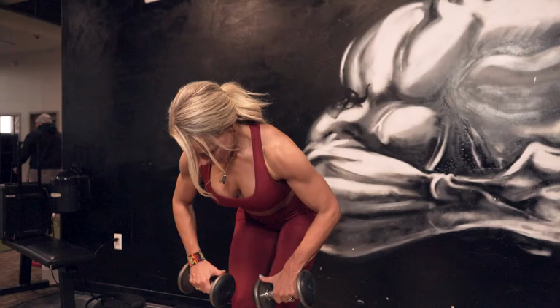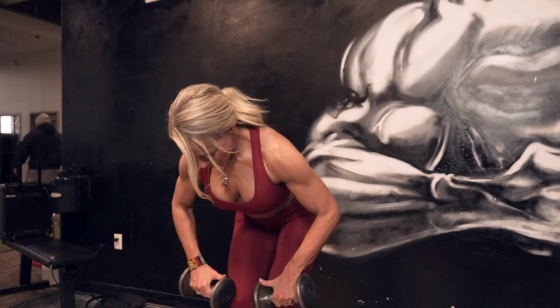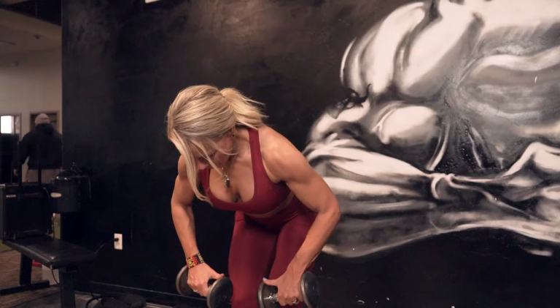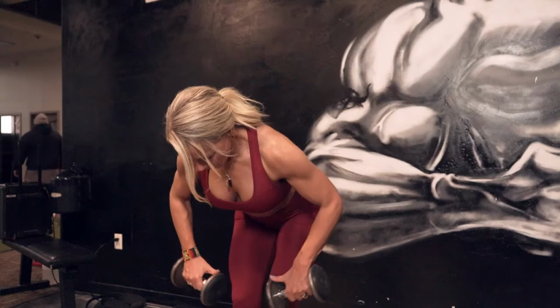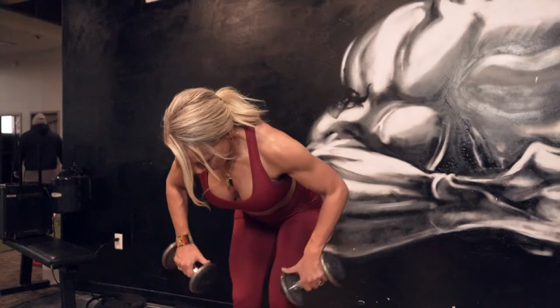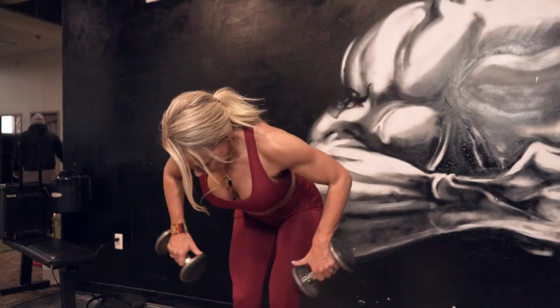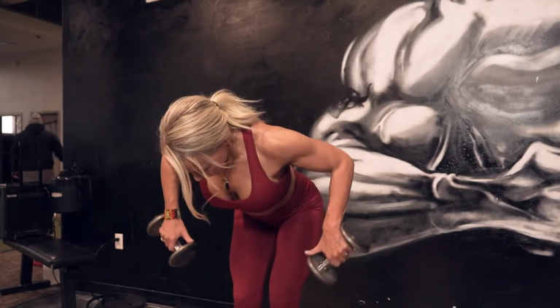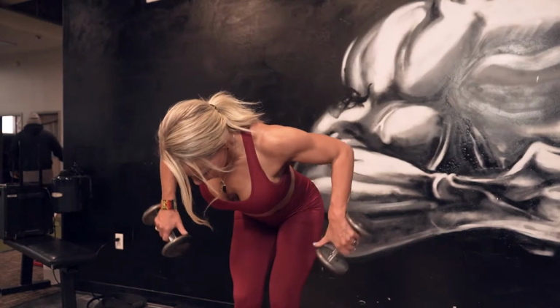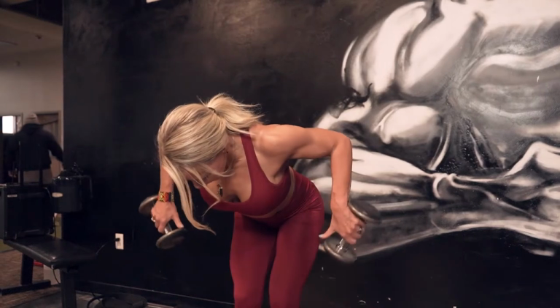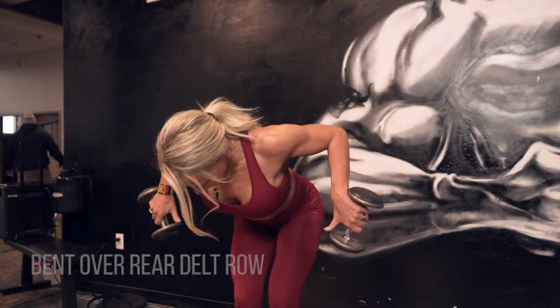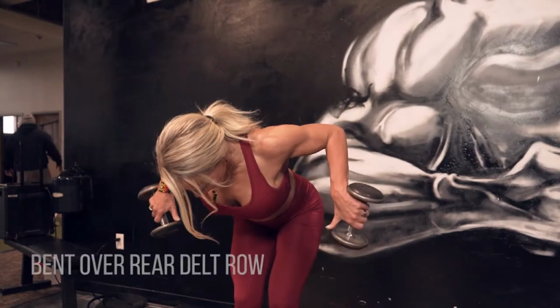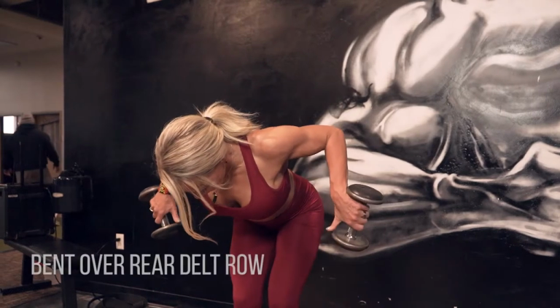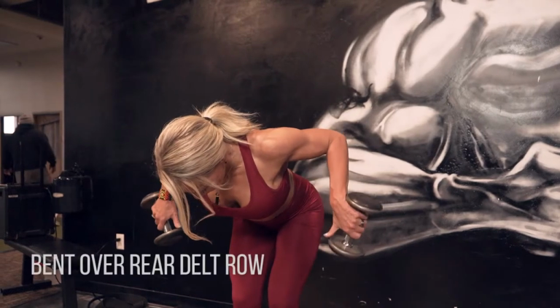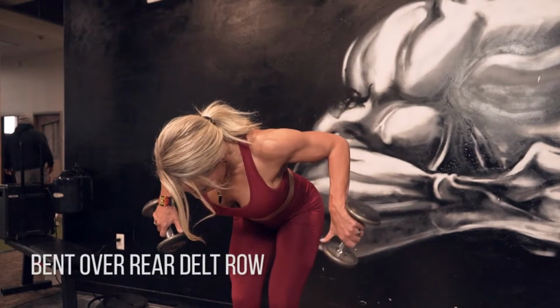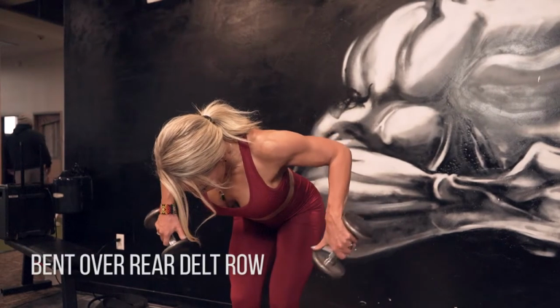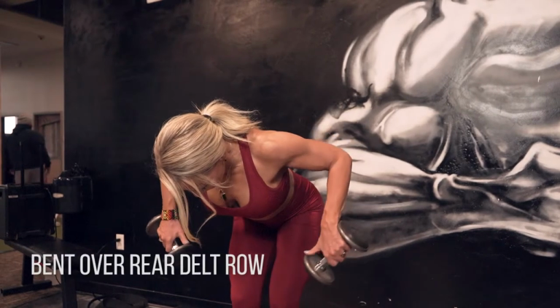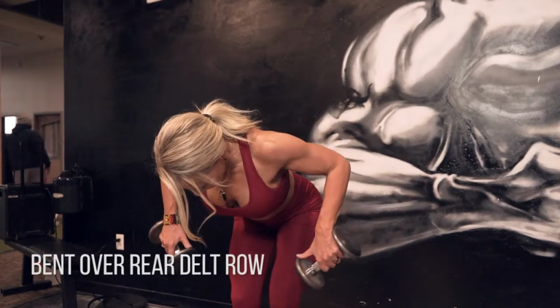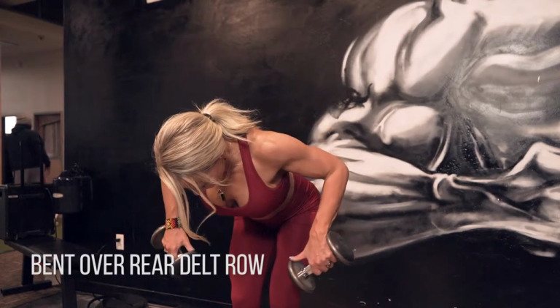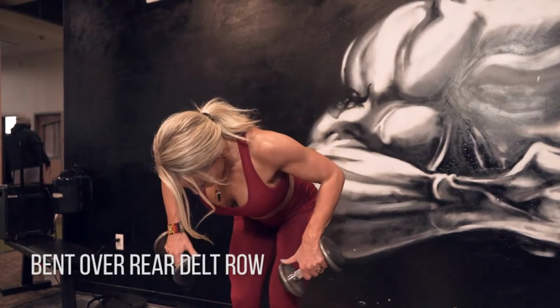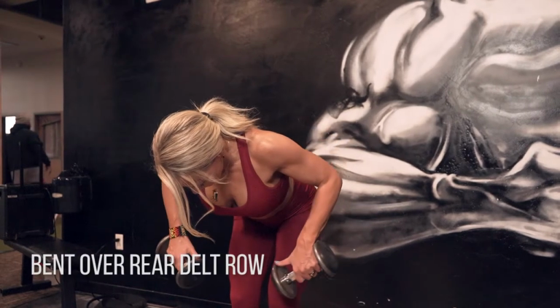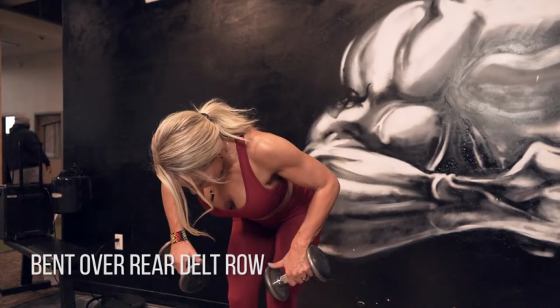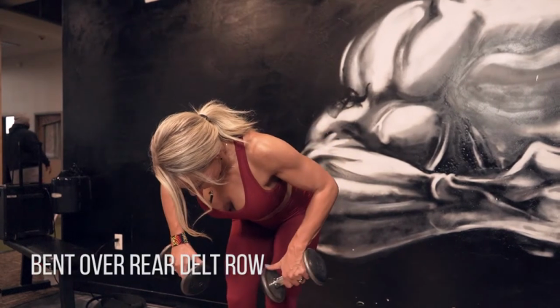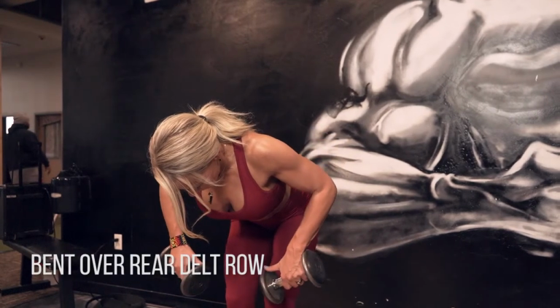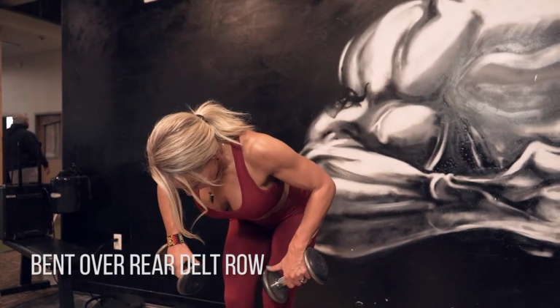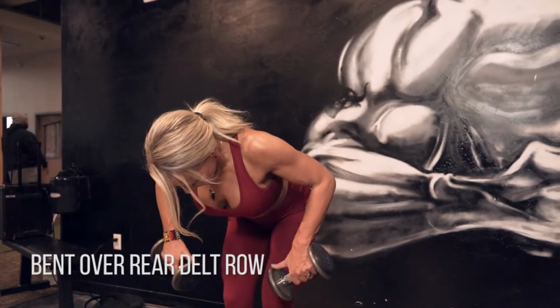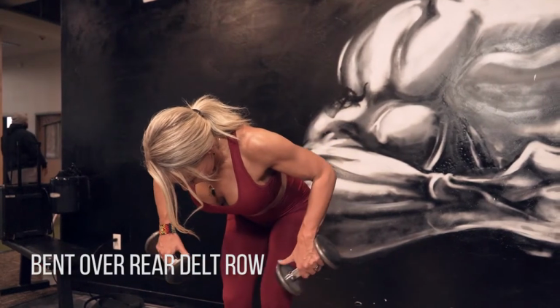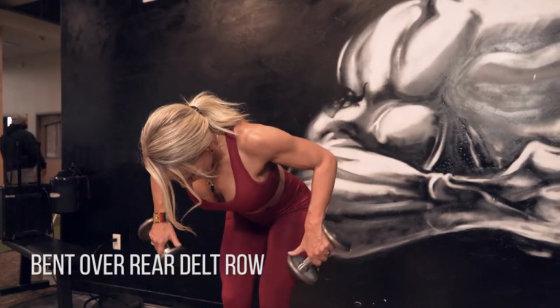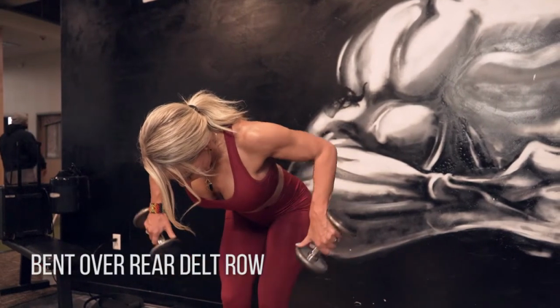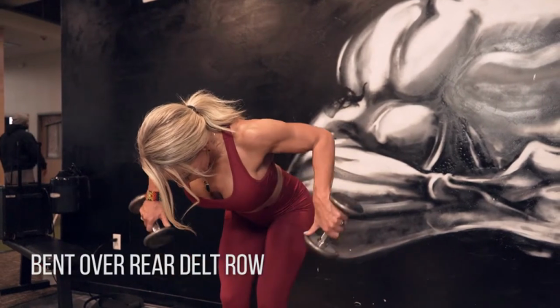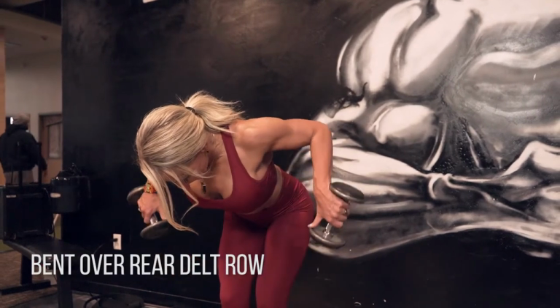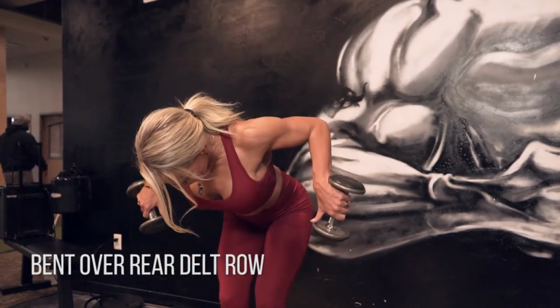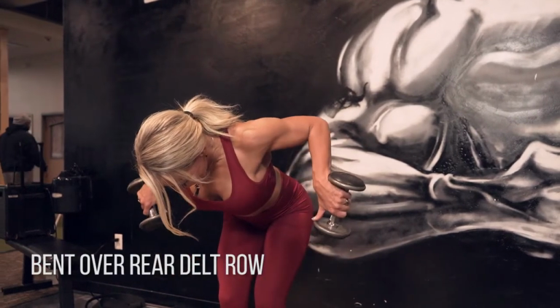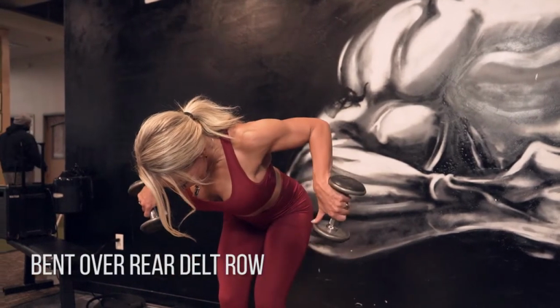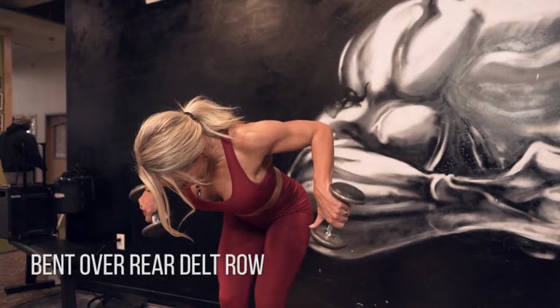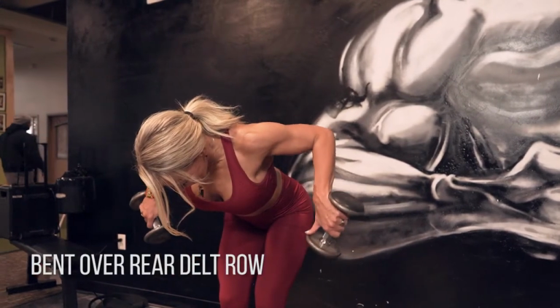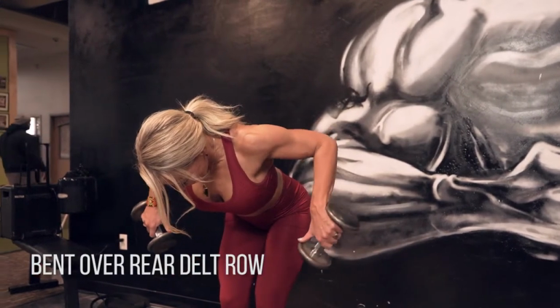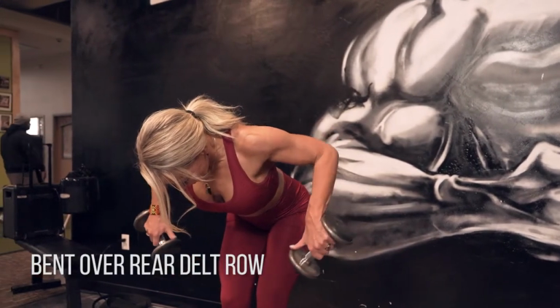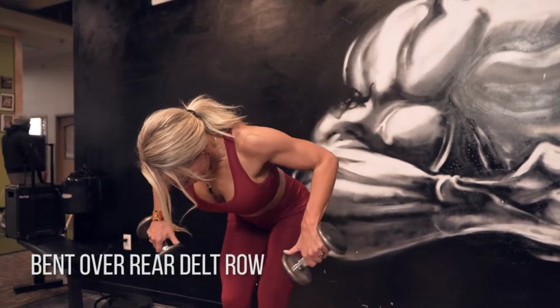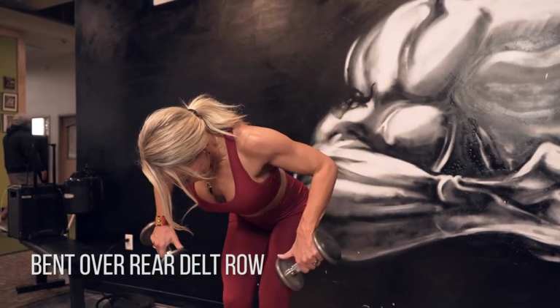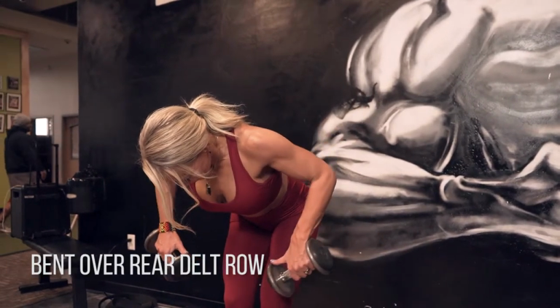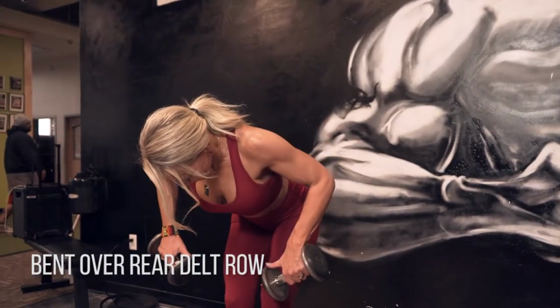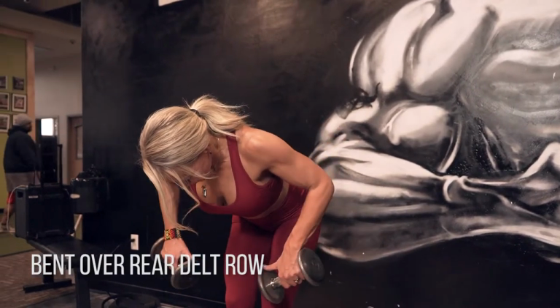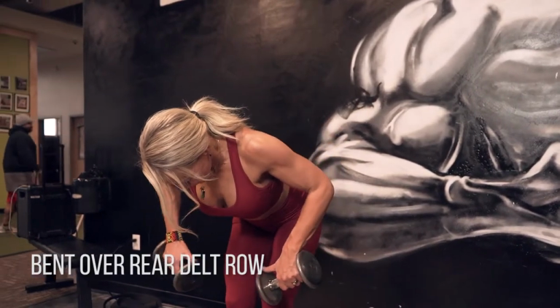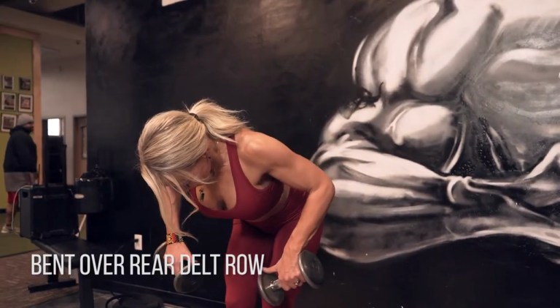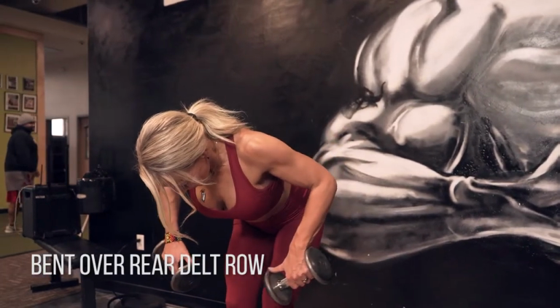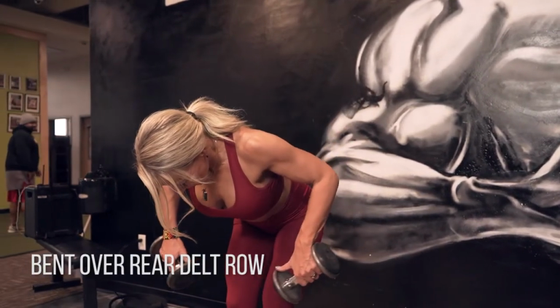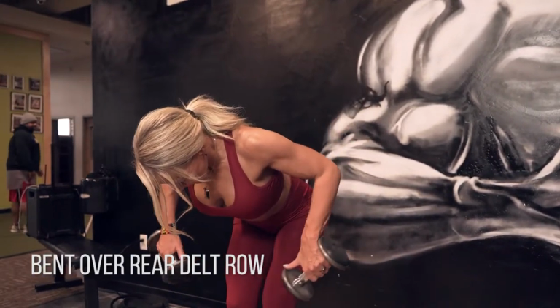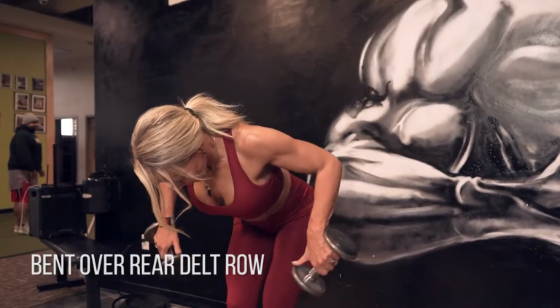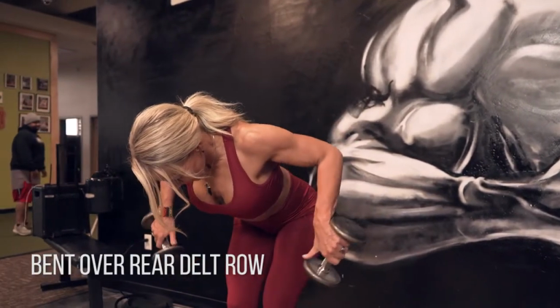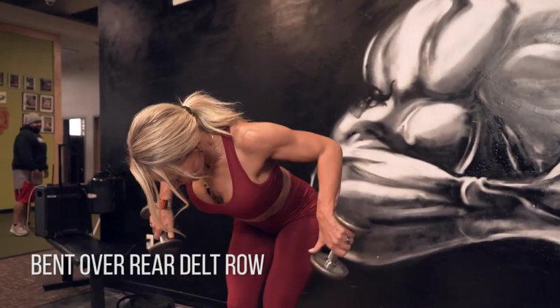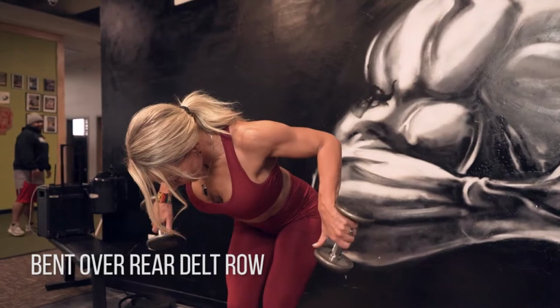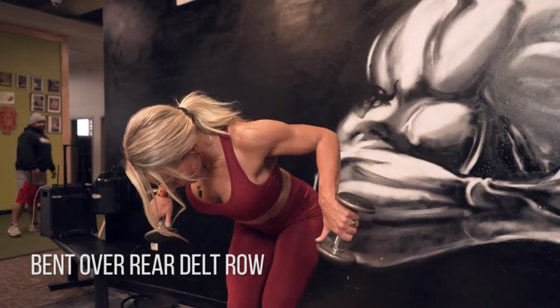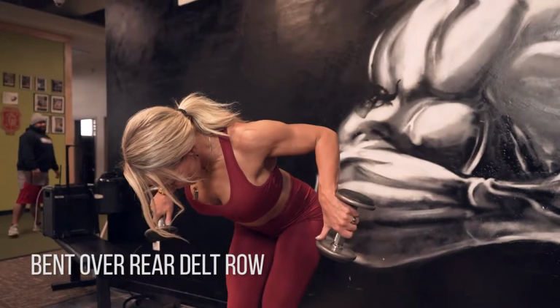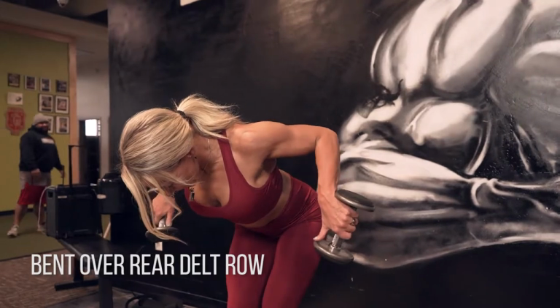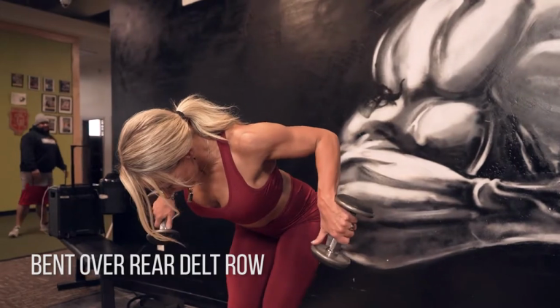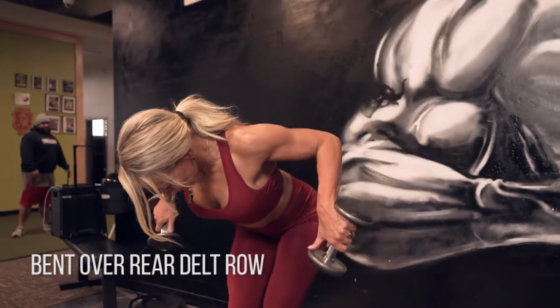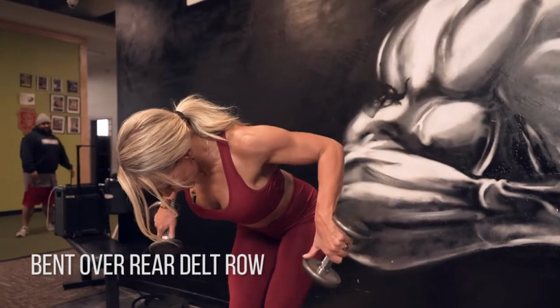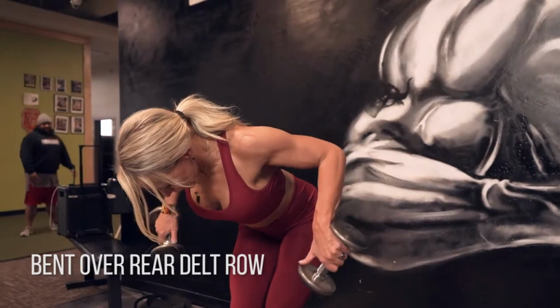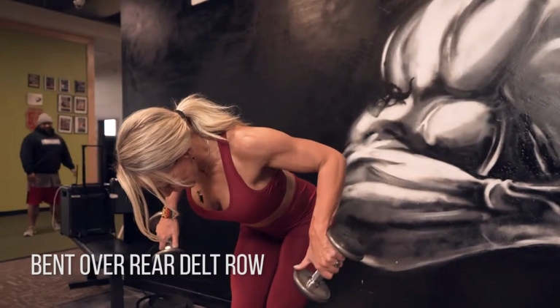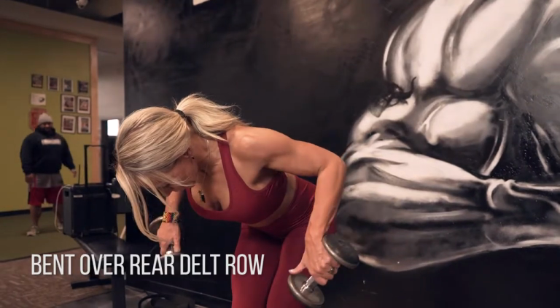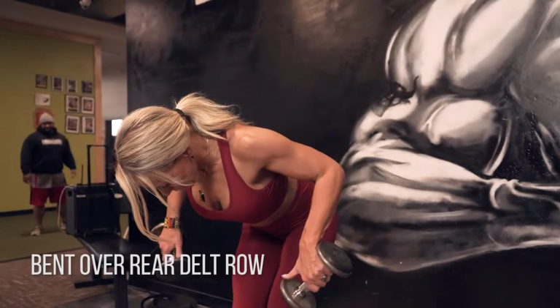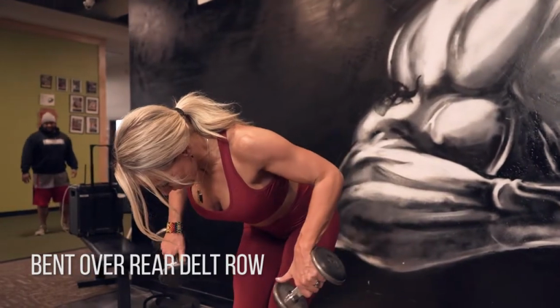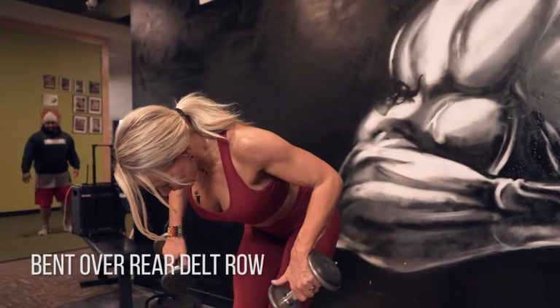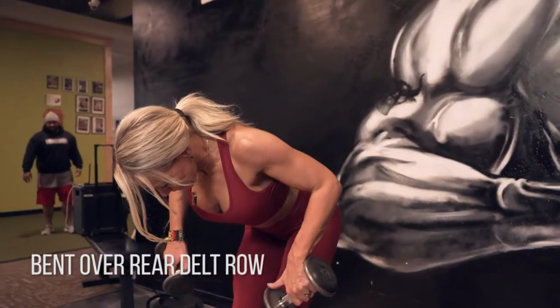Okay, bent over rear delt row. This is a tricky one, so I want you to get into that peak position first. Squeeze it up to the top.